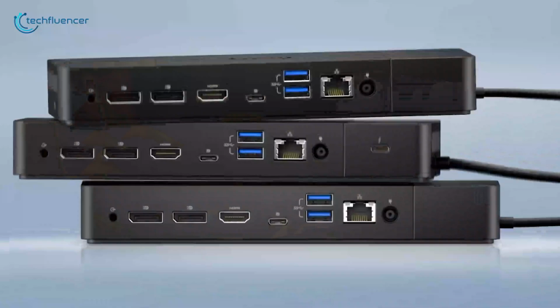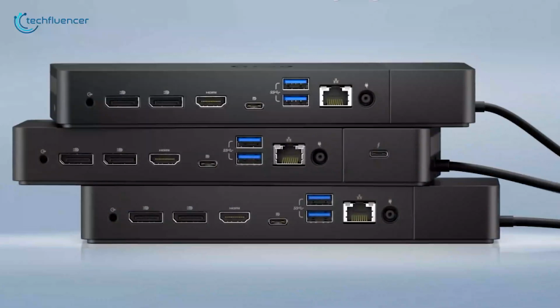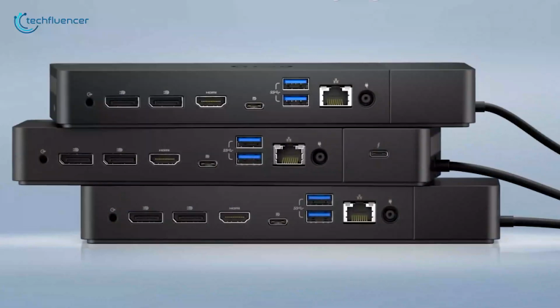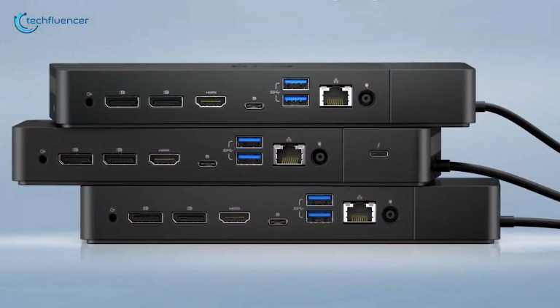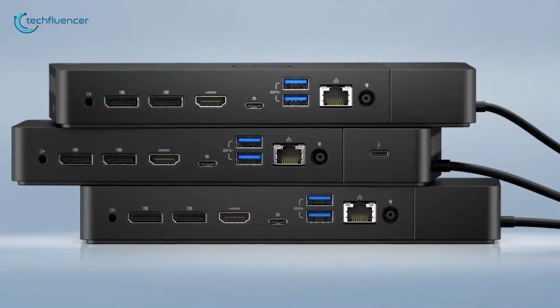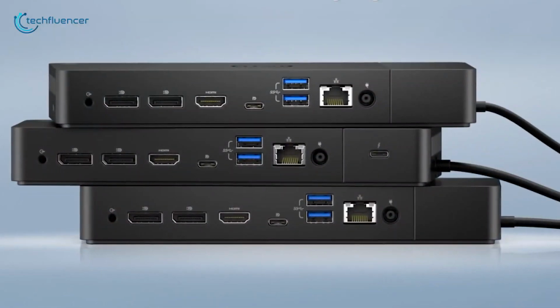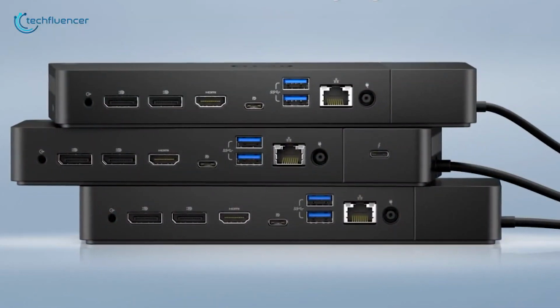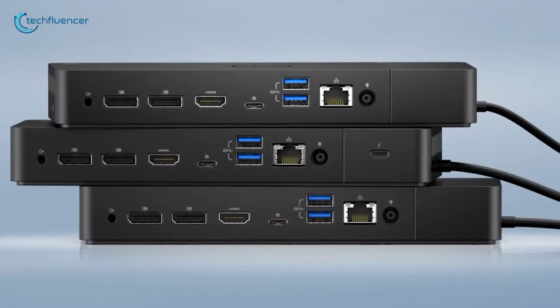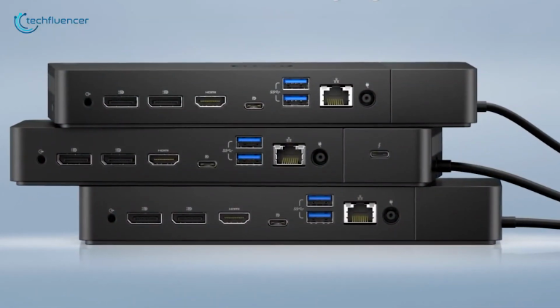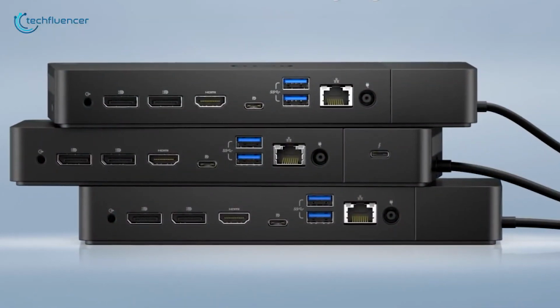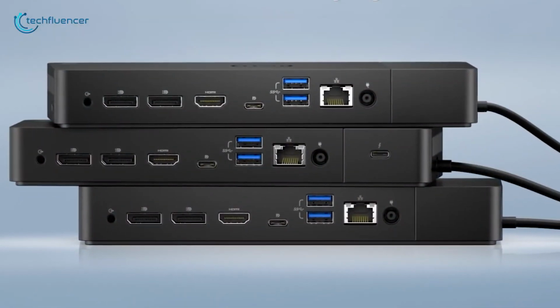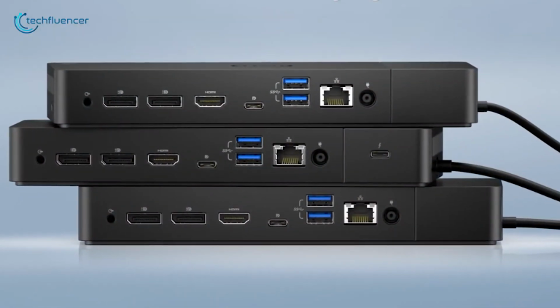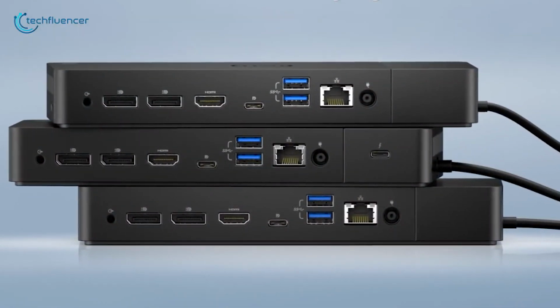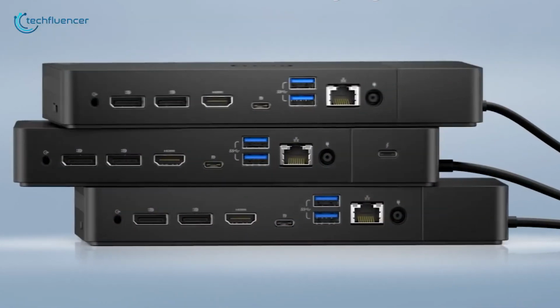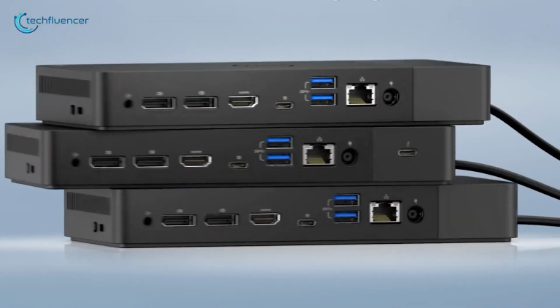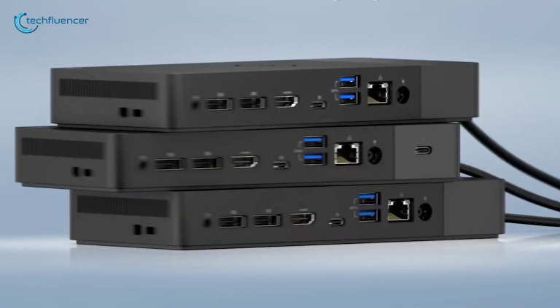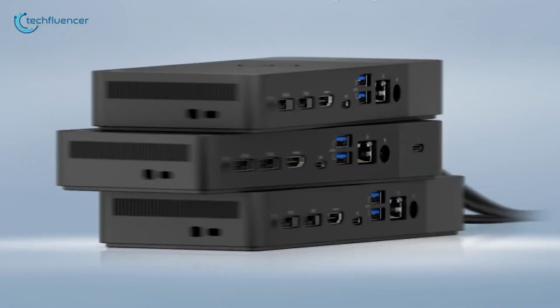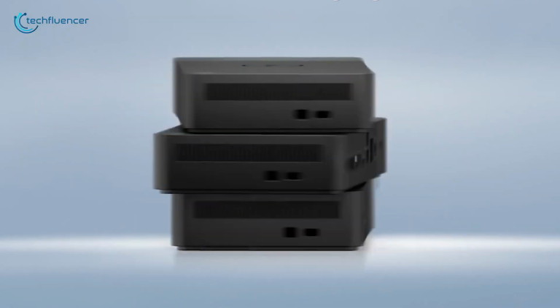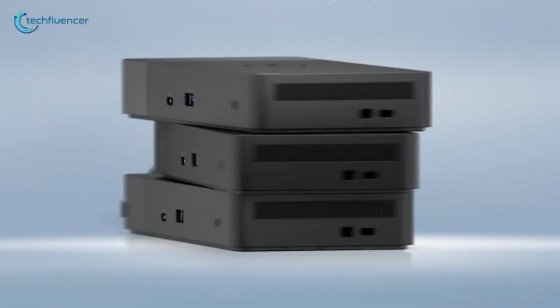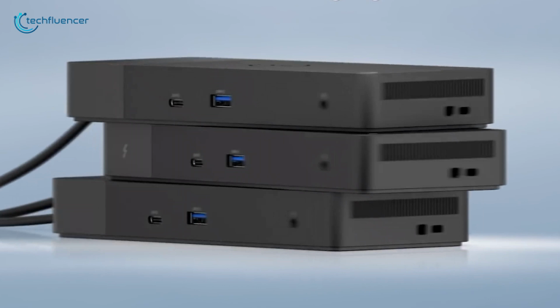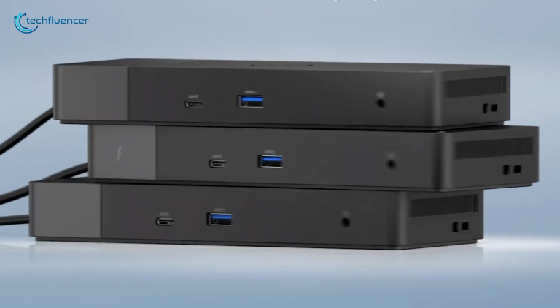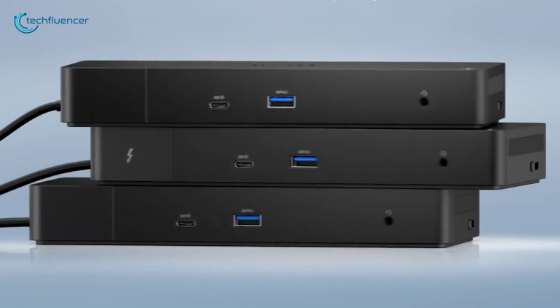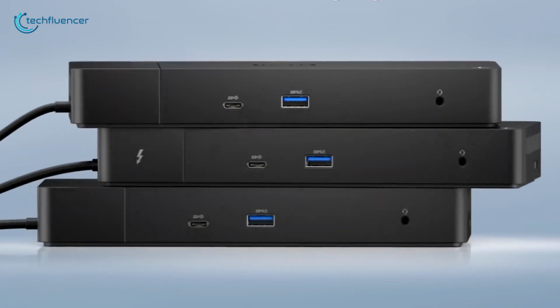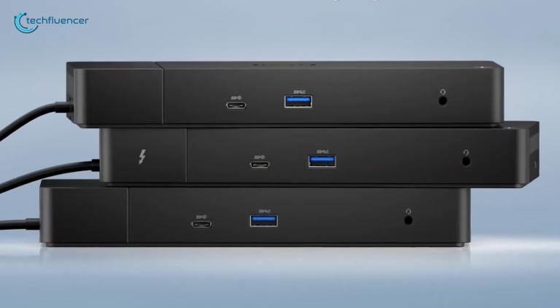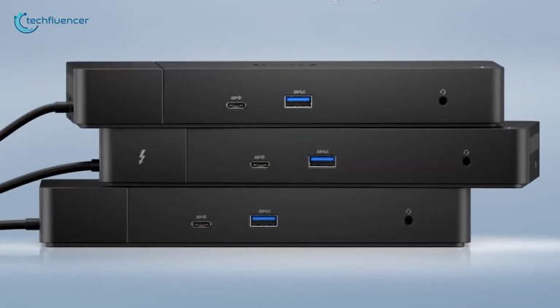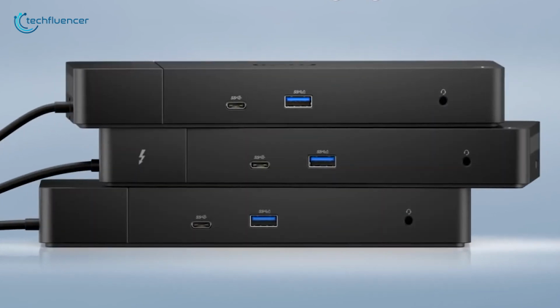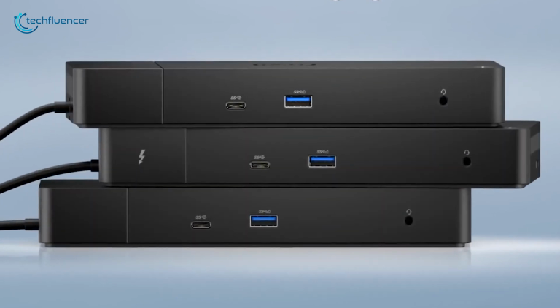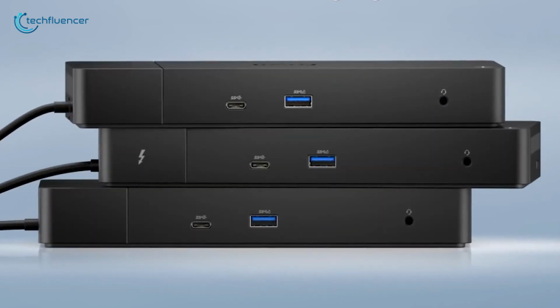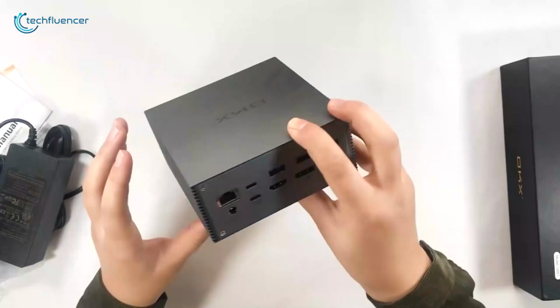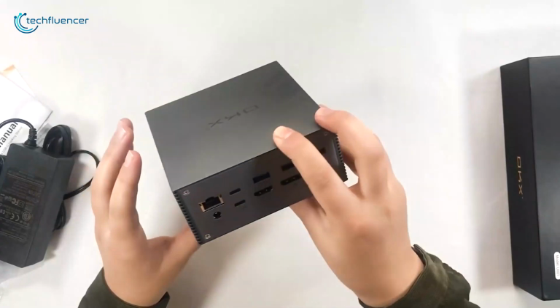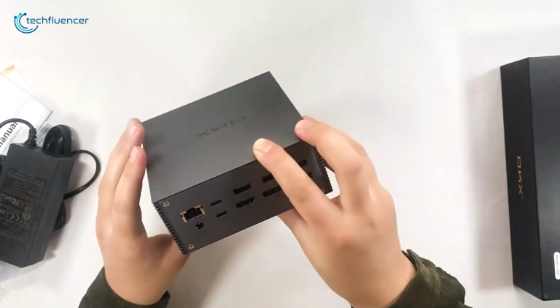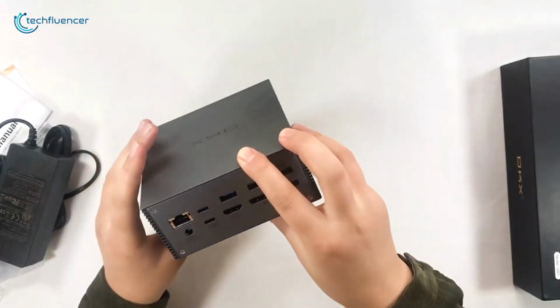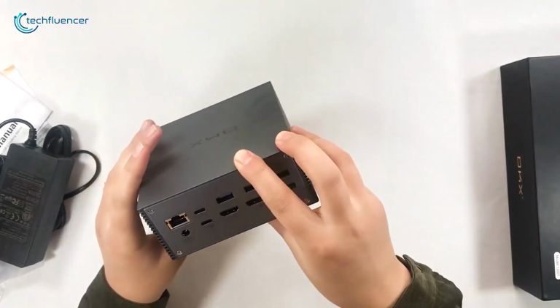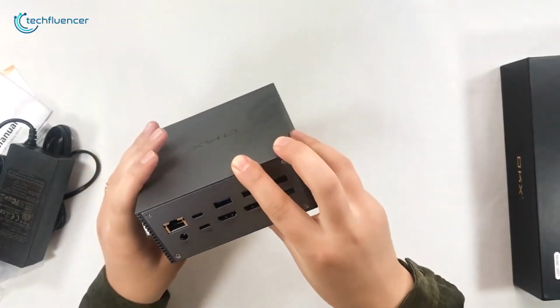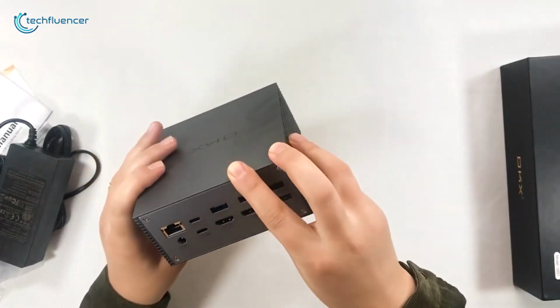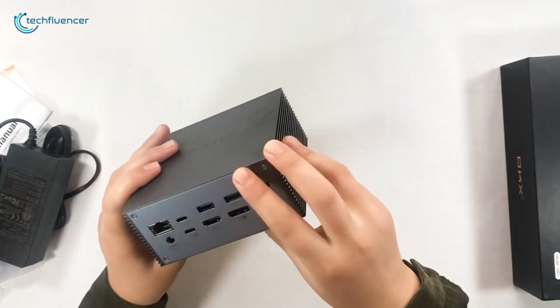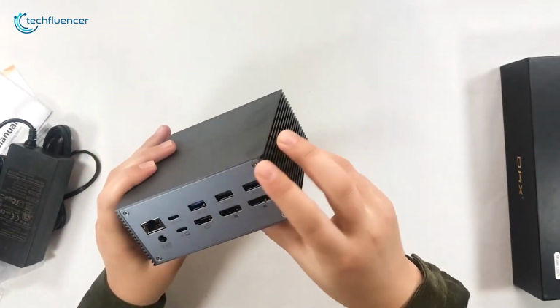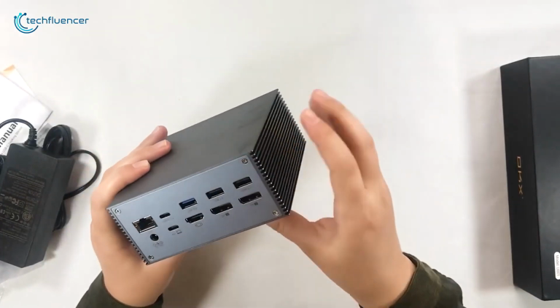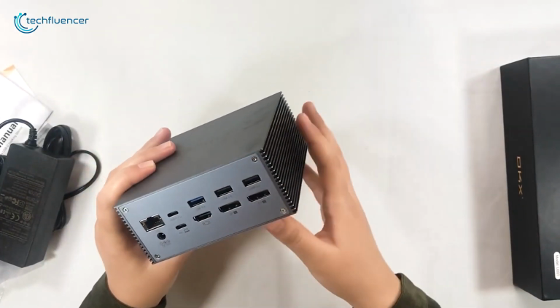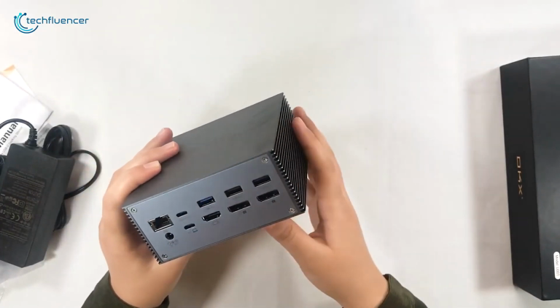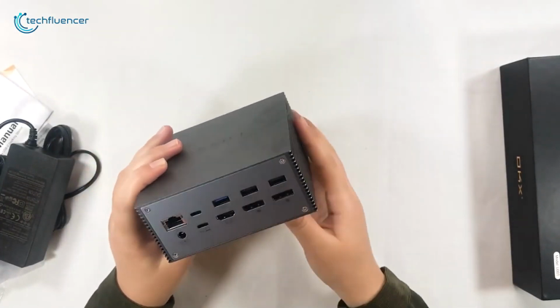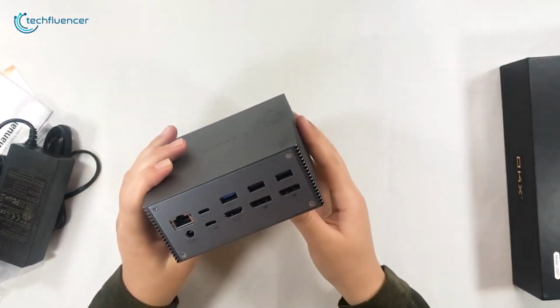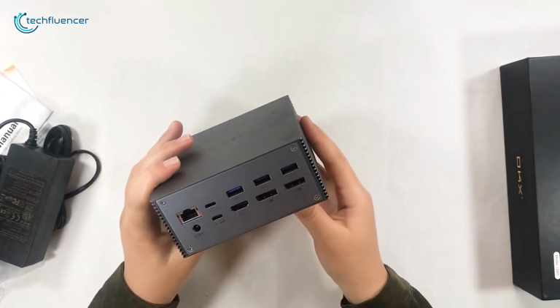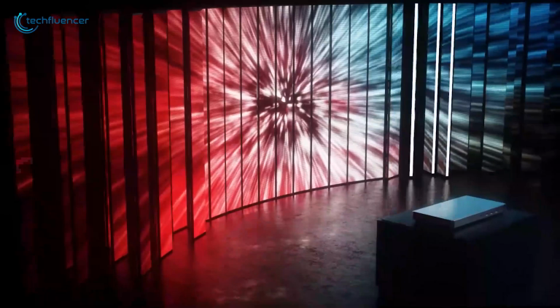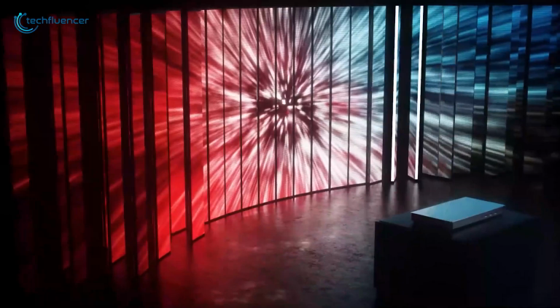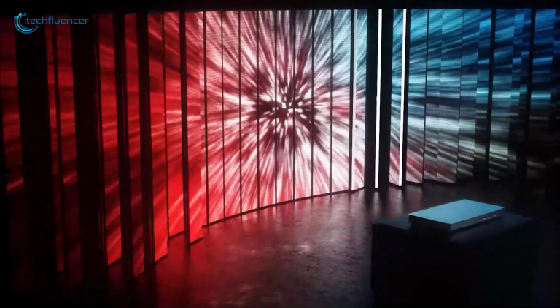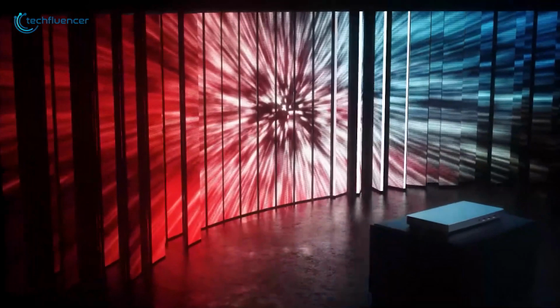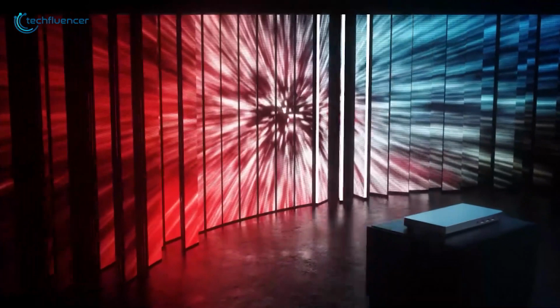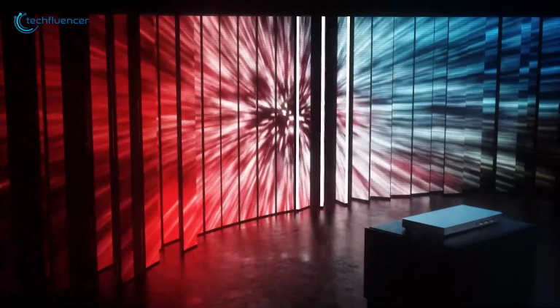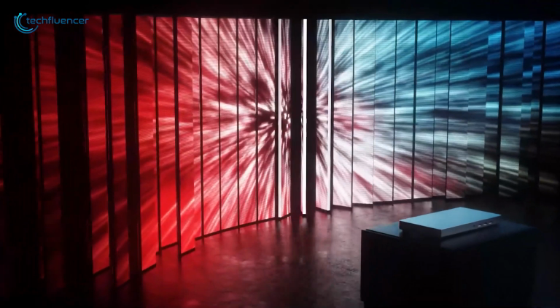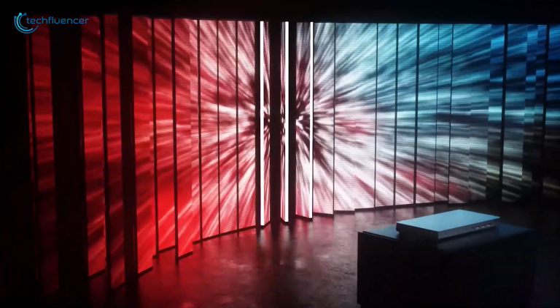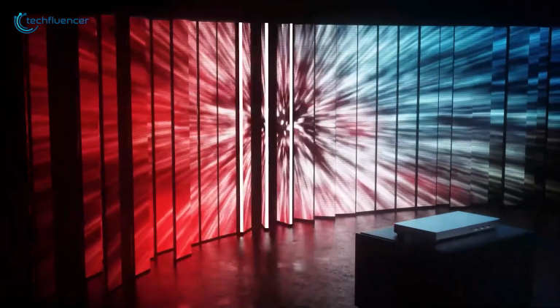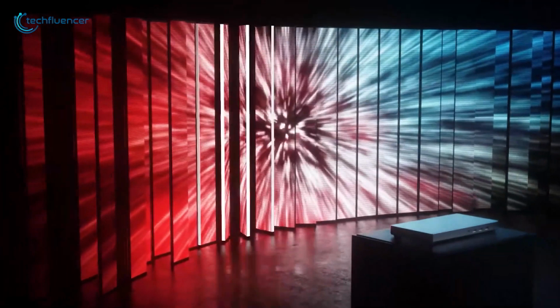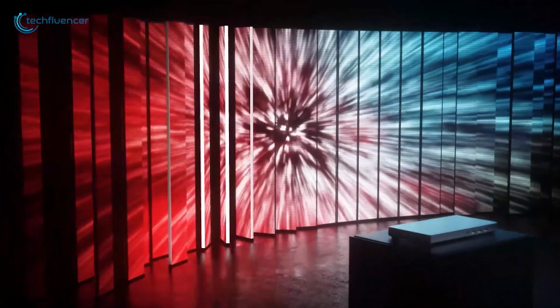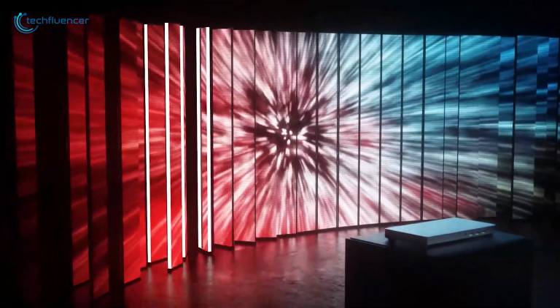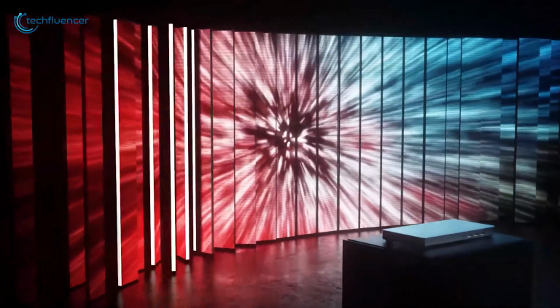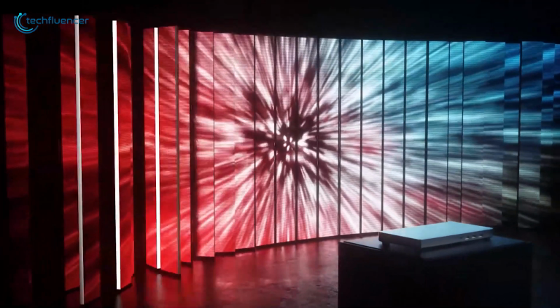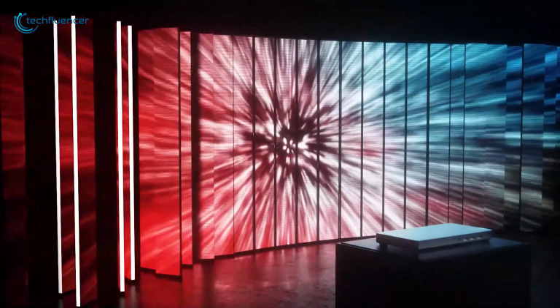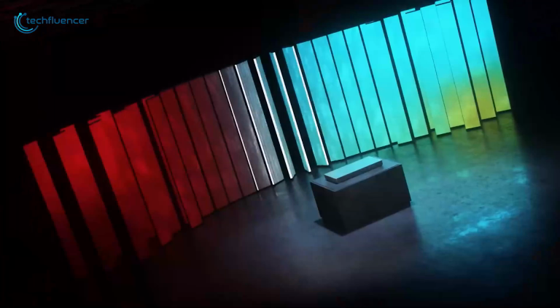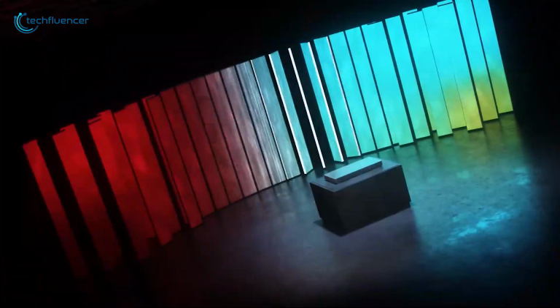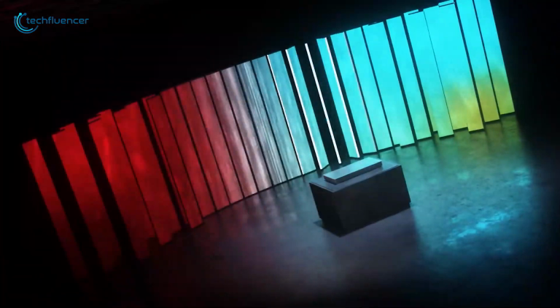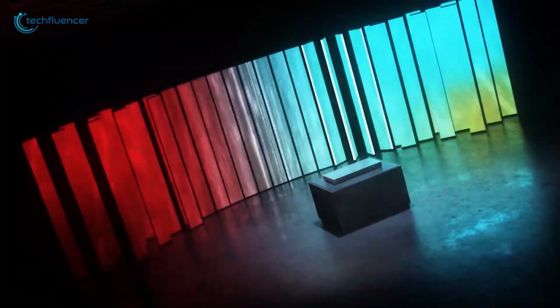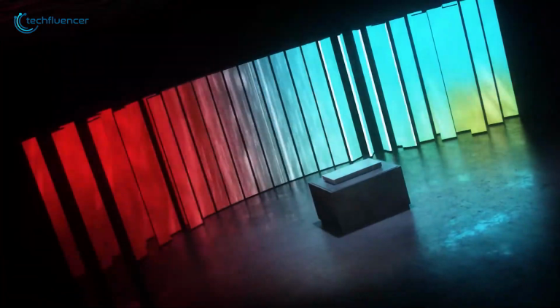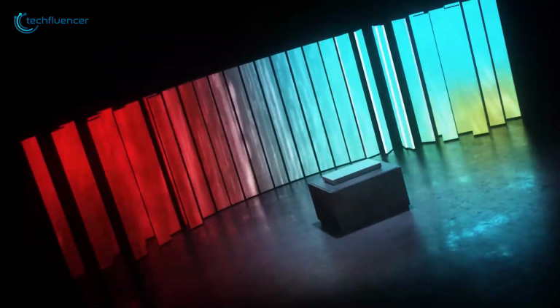That's why today we have compiled the list of five best docking stations for laptops that you can have to expand your workstation seamlessly.